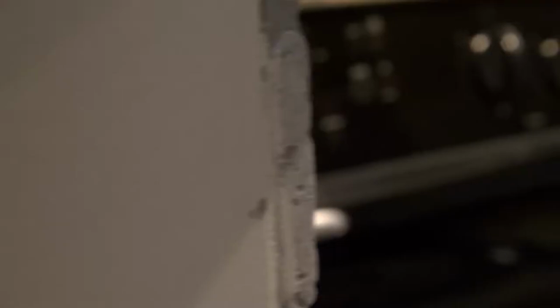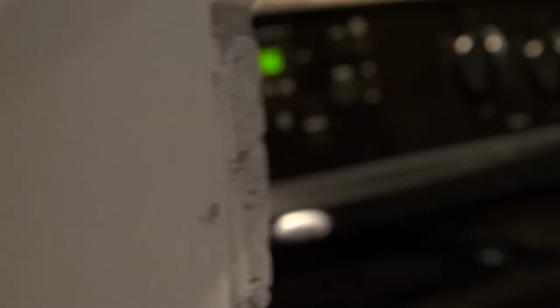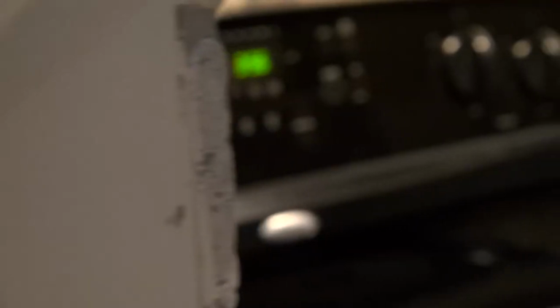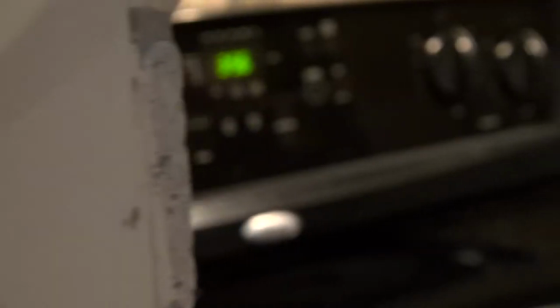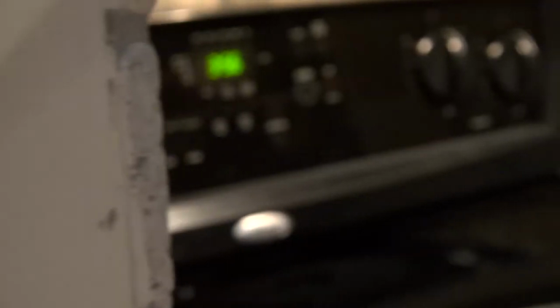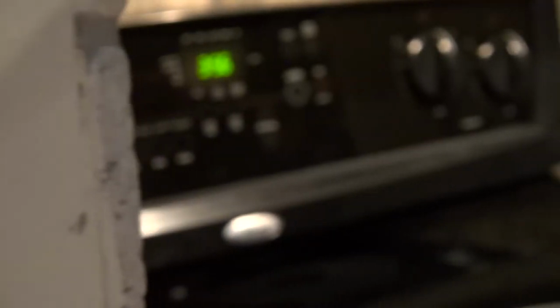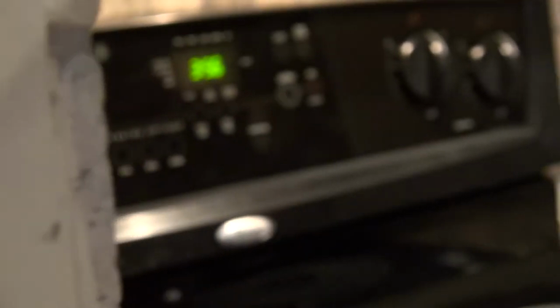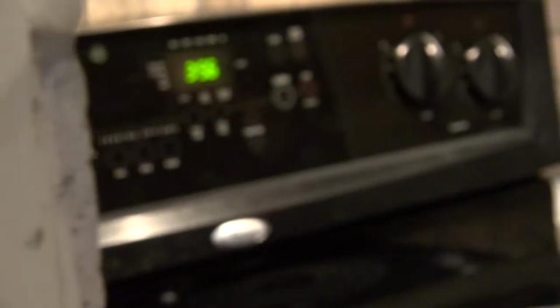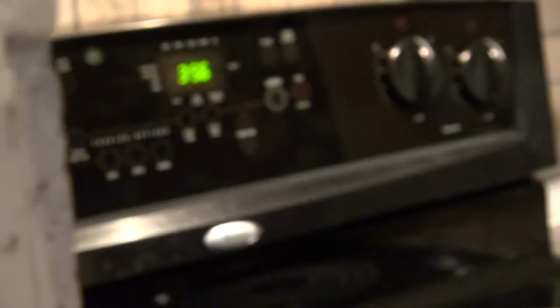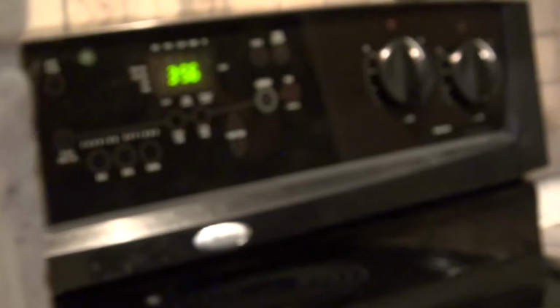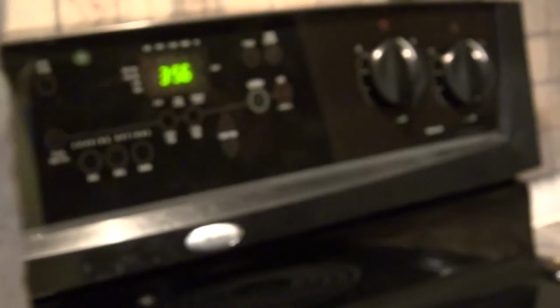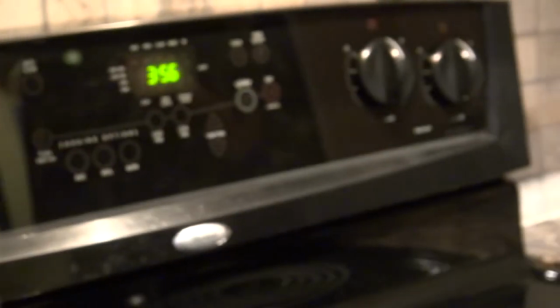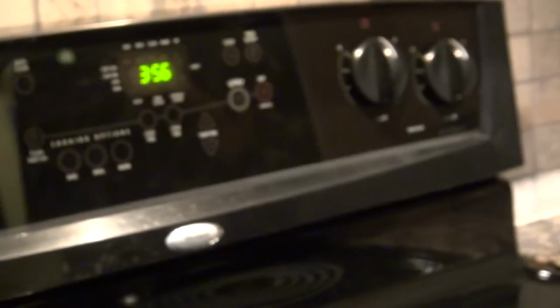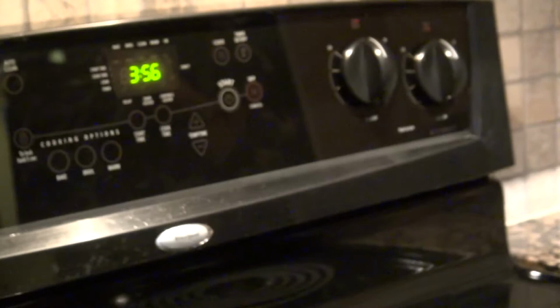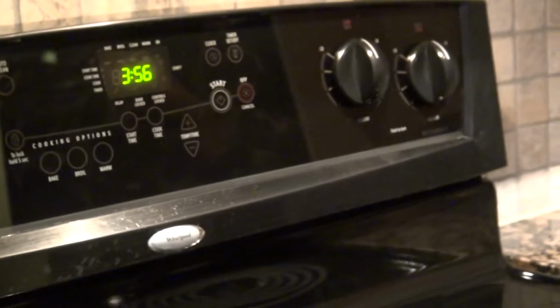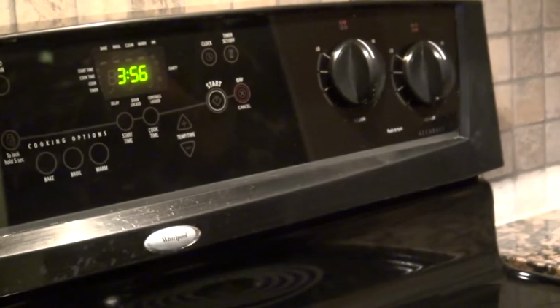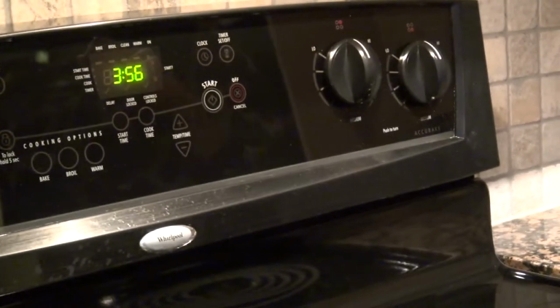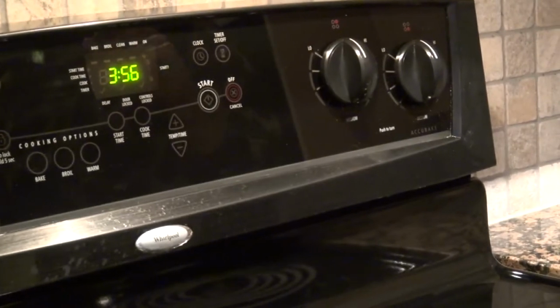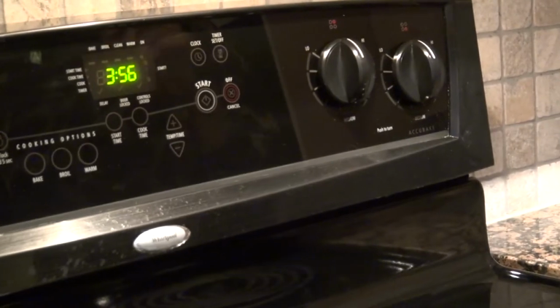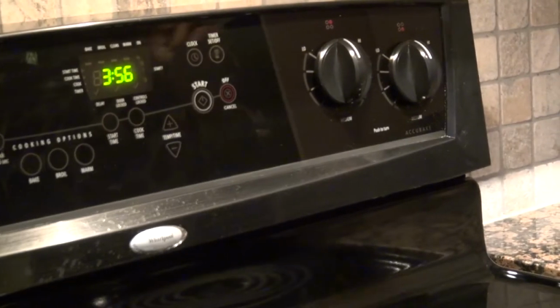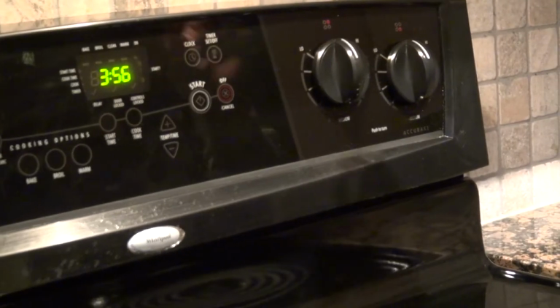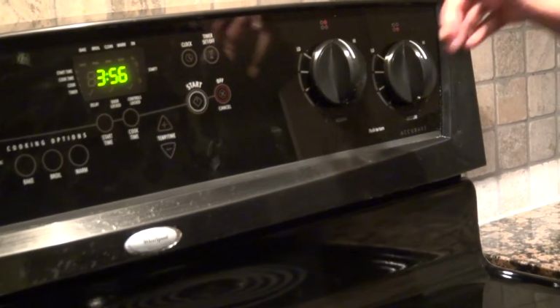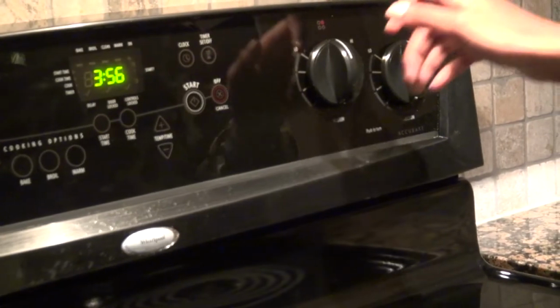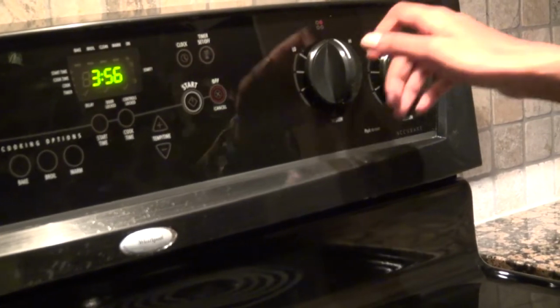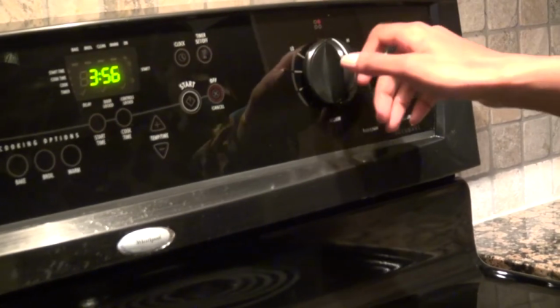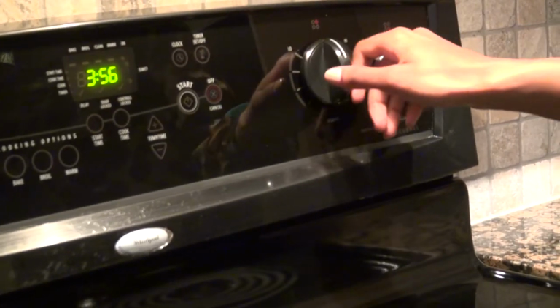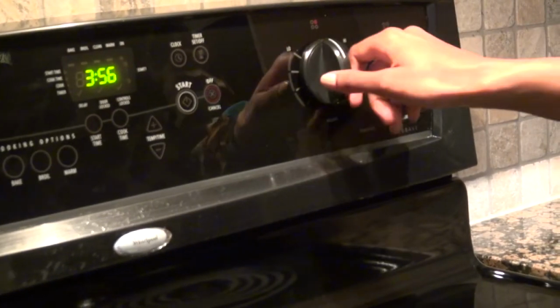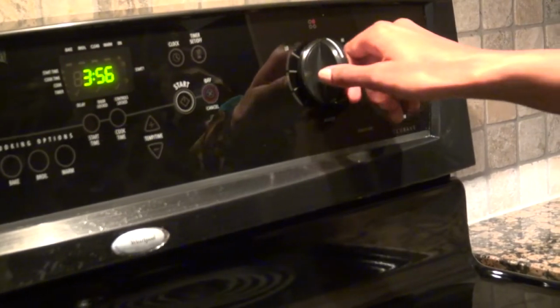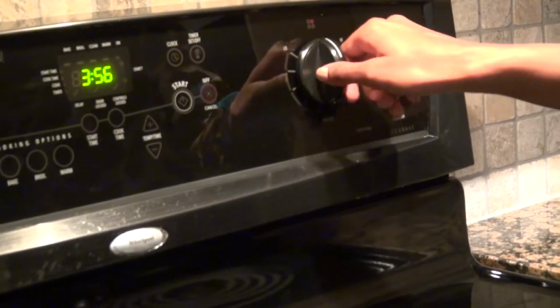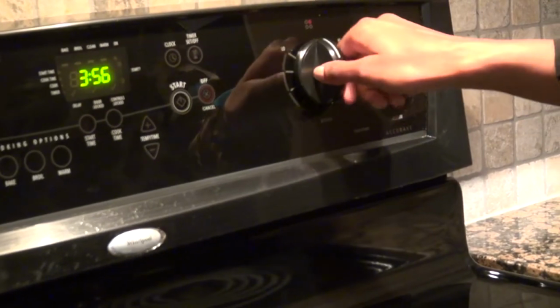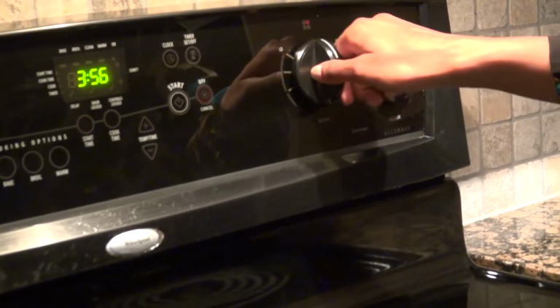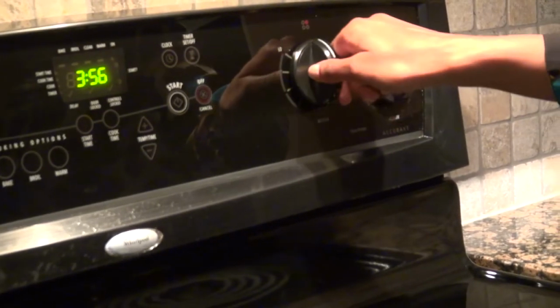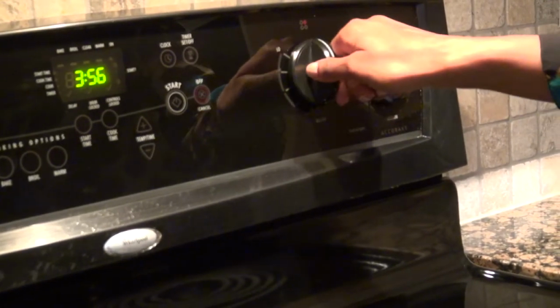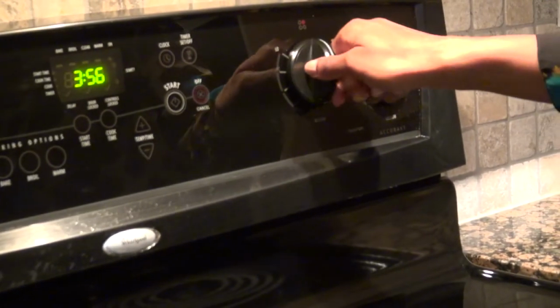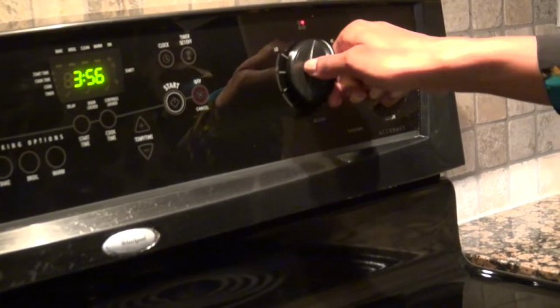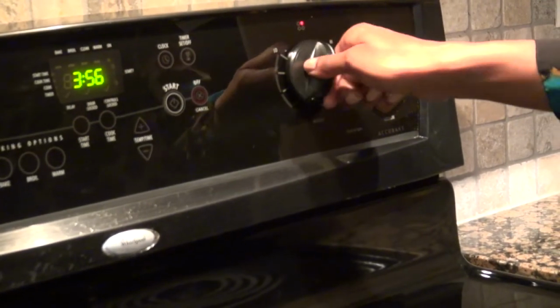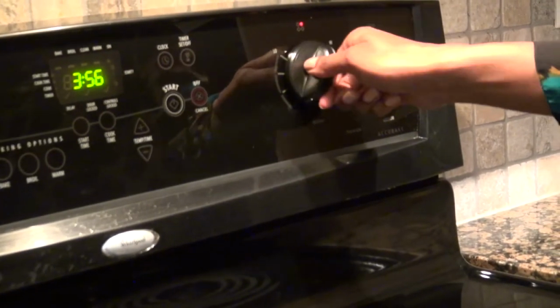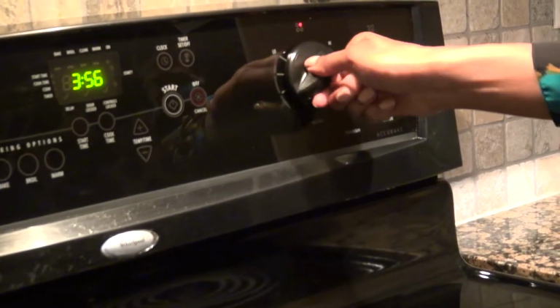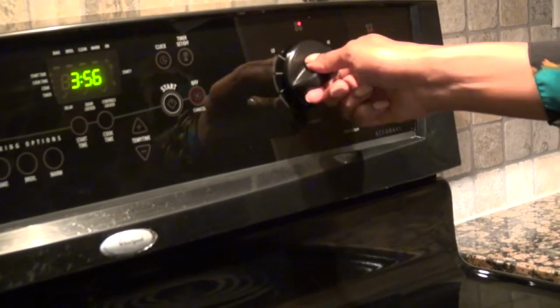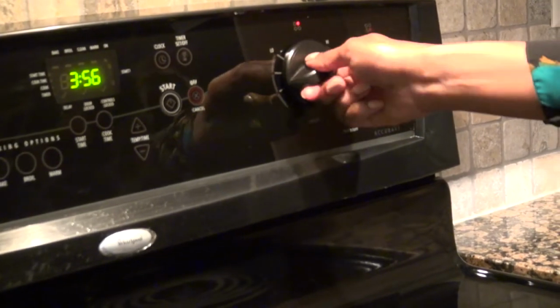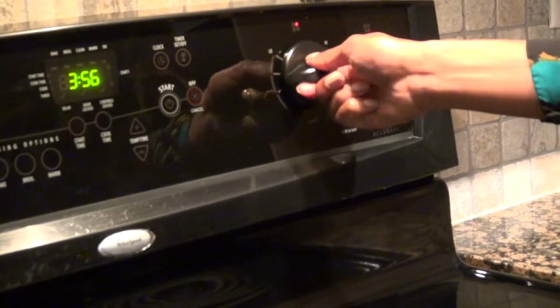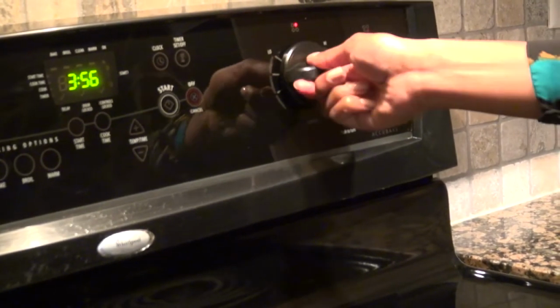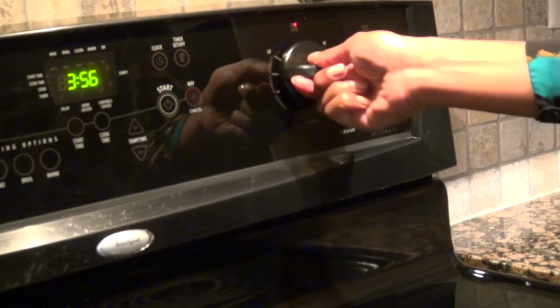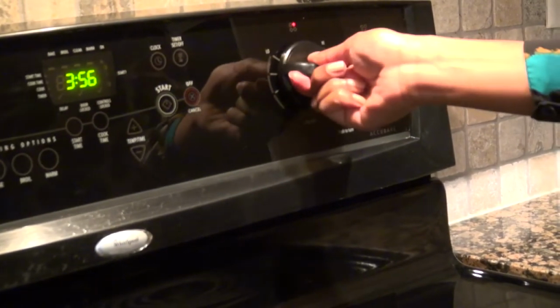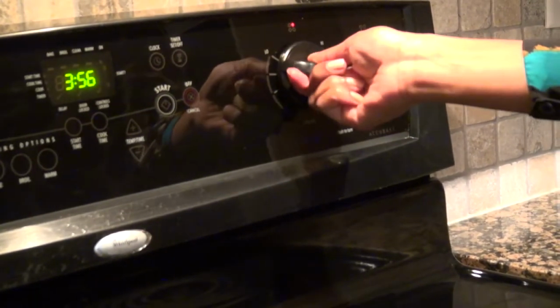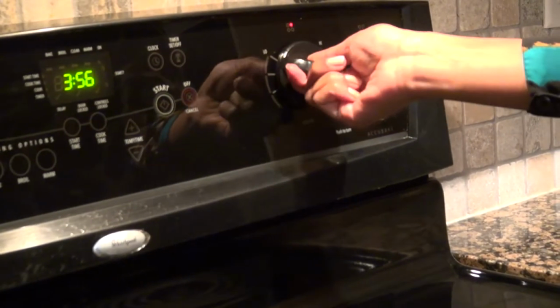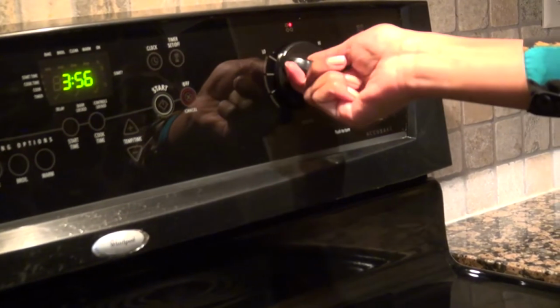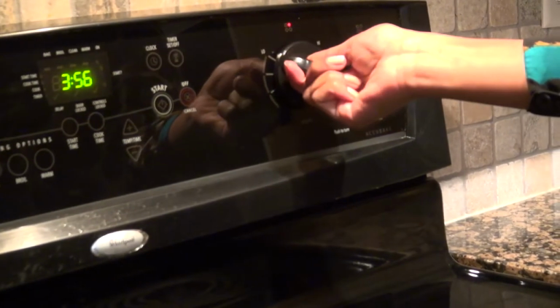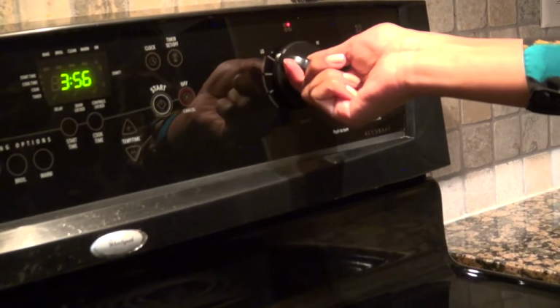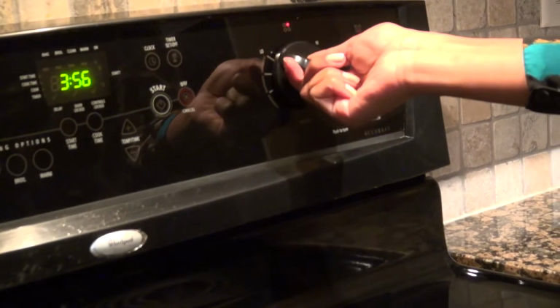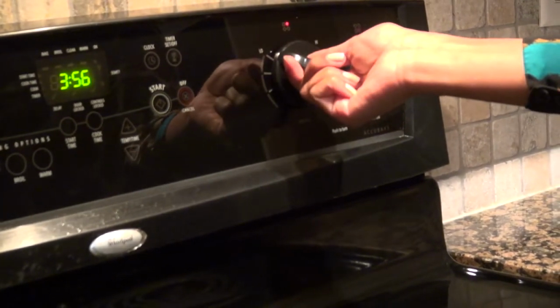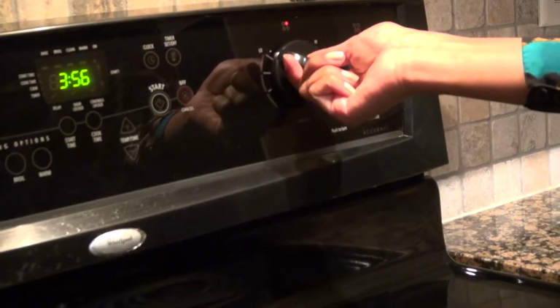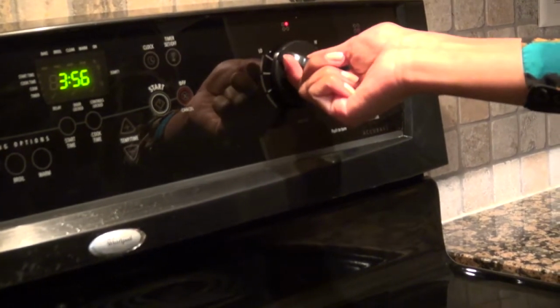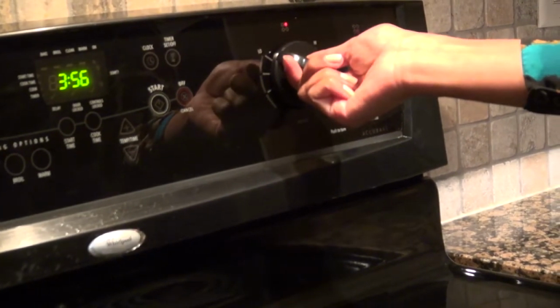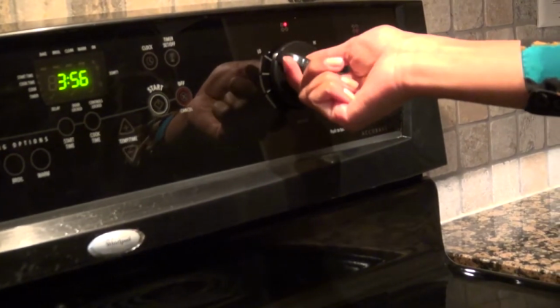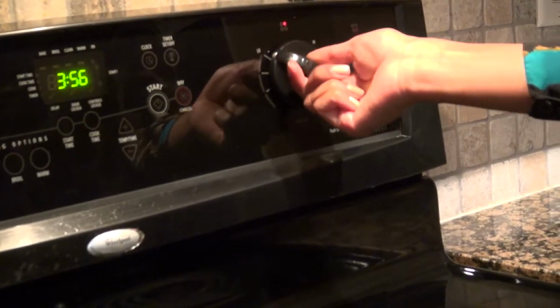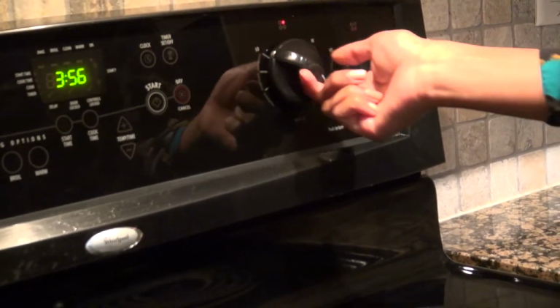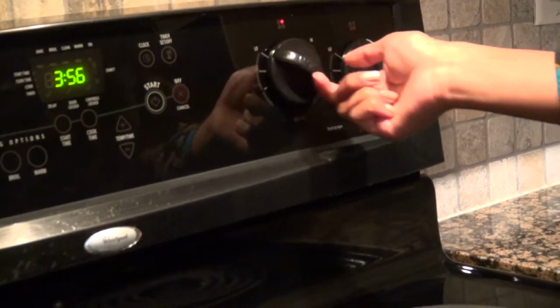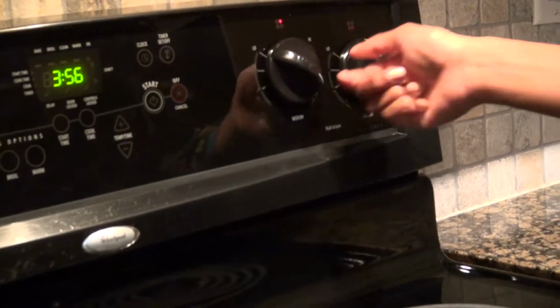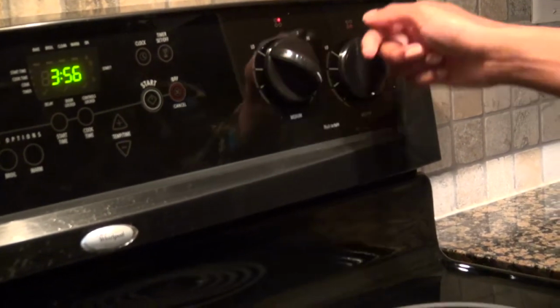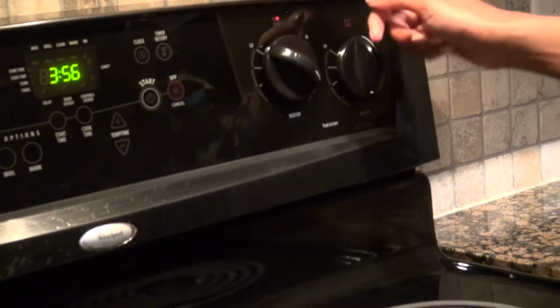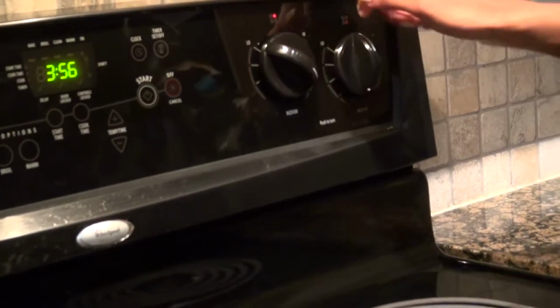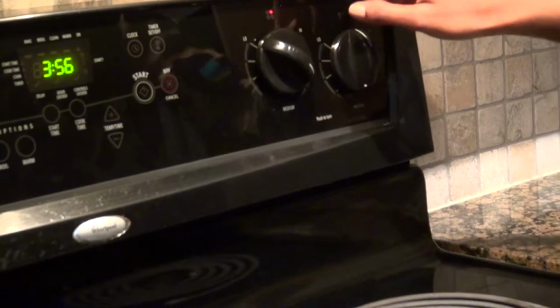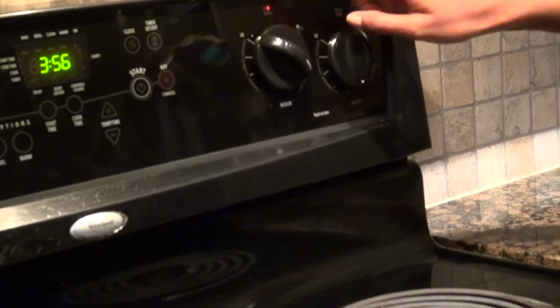To use the stovetop, the four burners are controlled by four knobs. Turn the corresponding knob to the desired temperature.